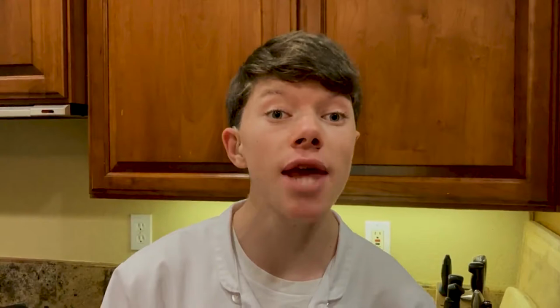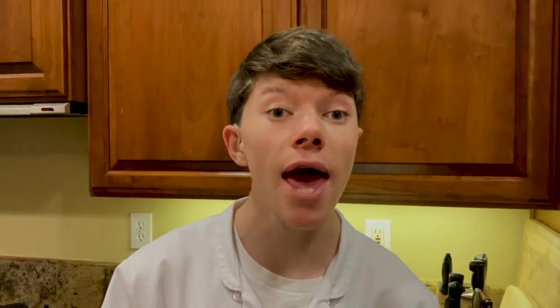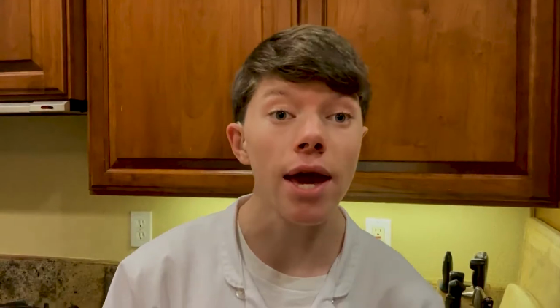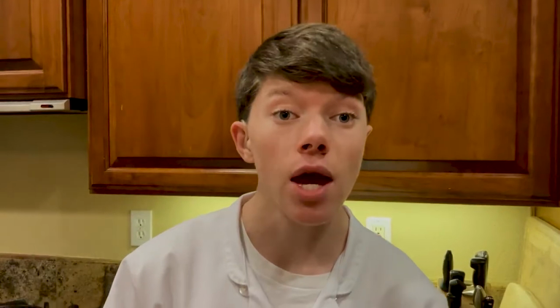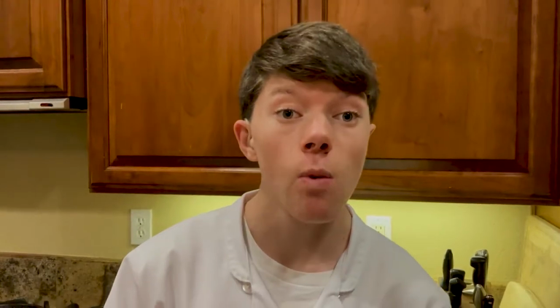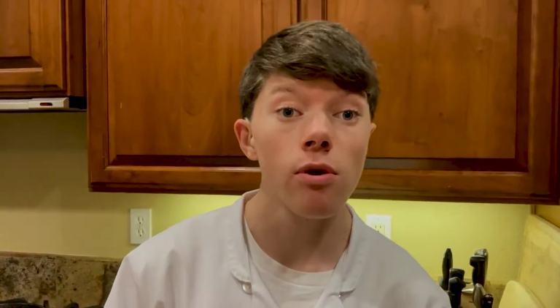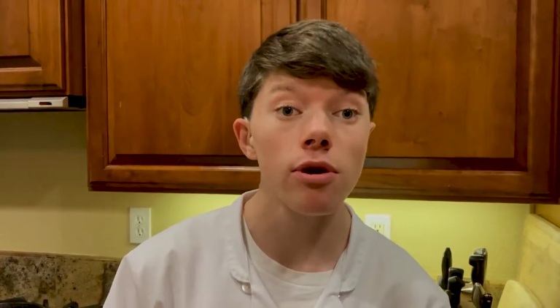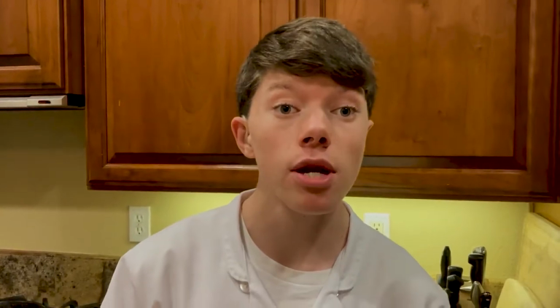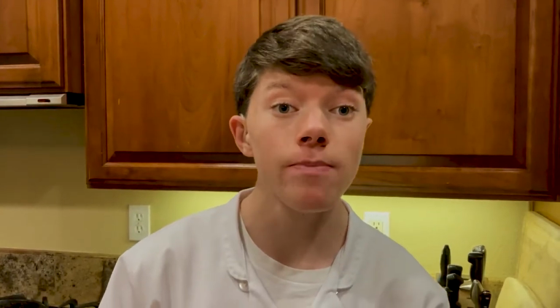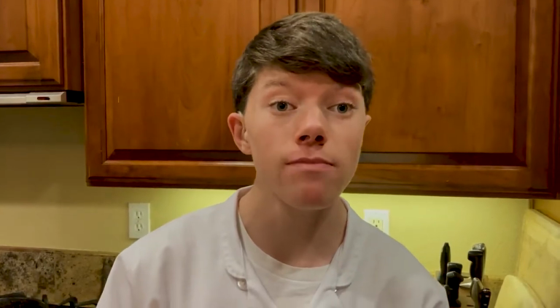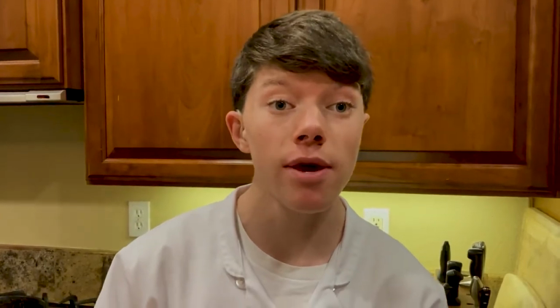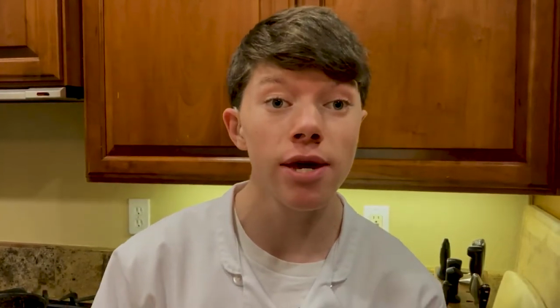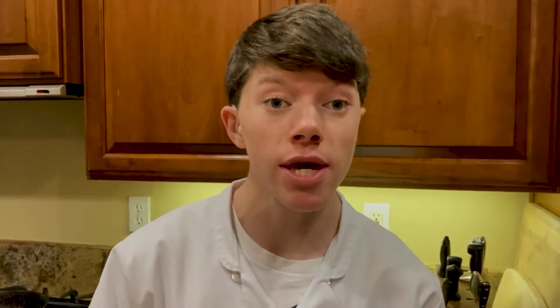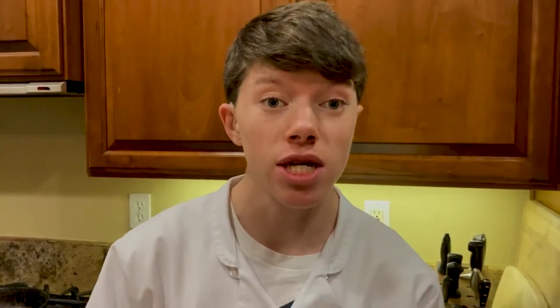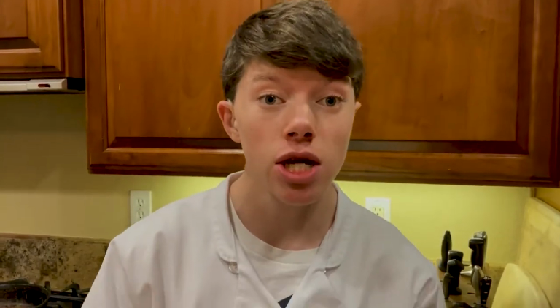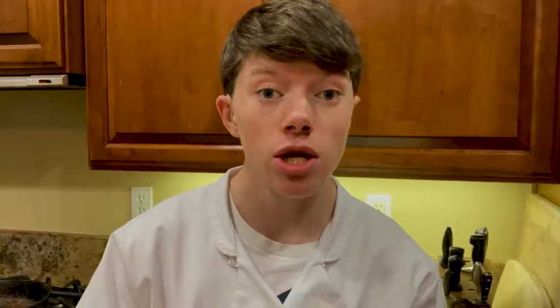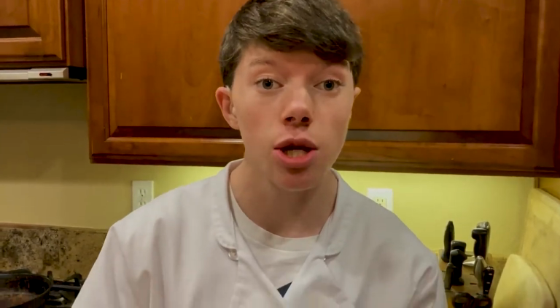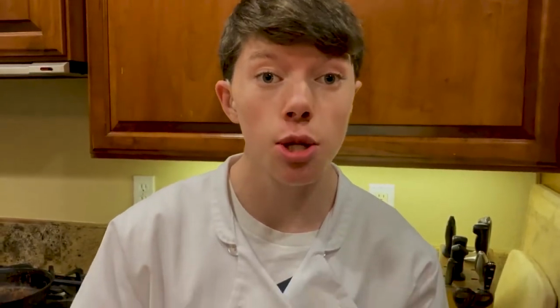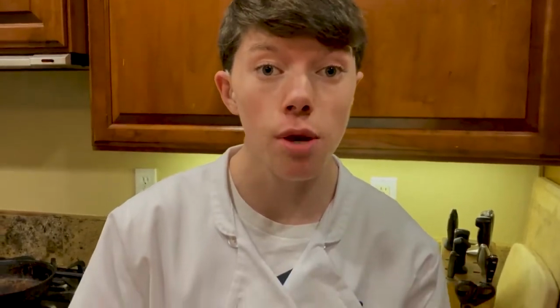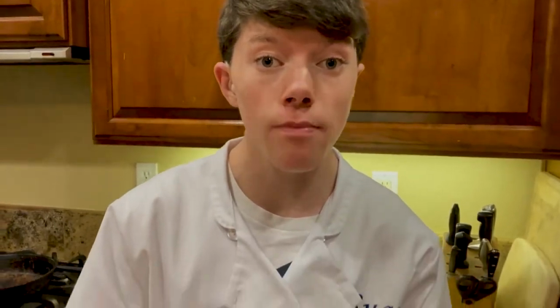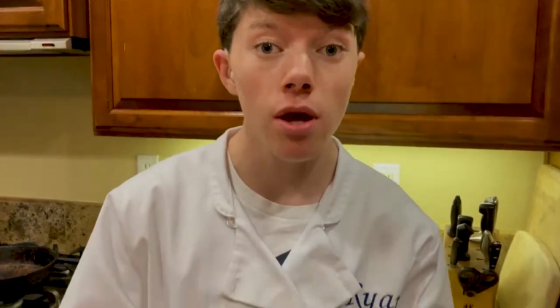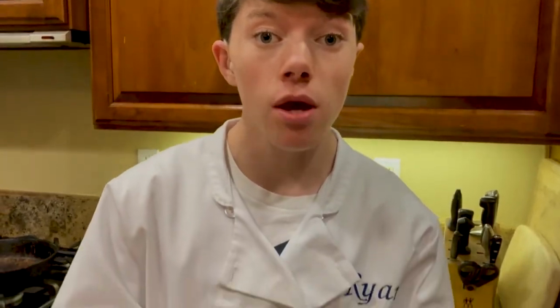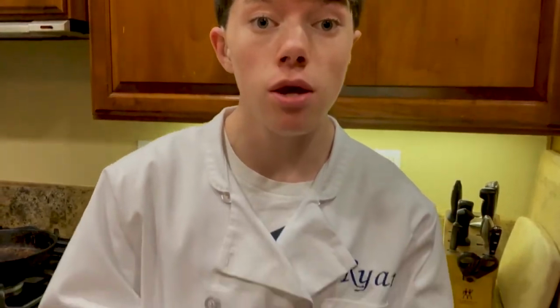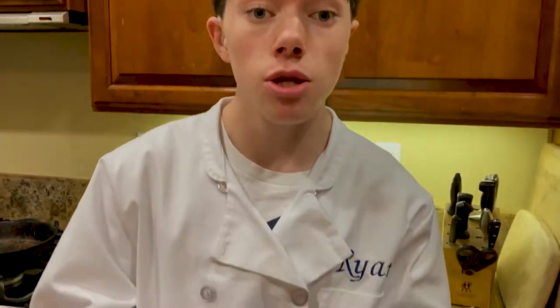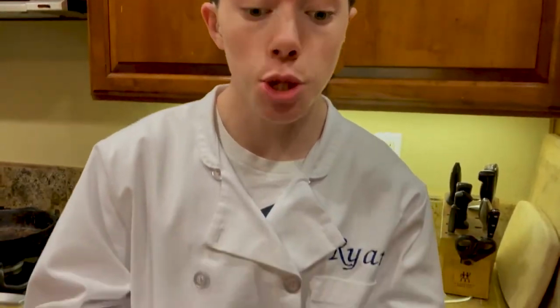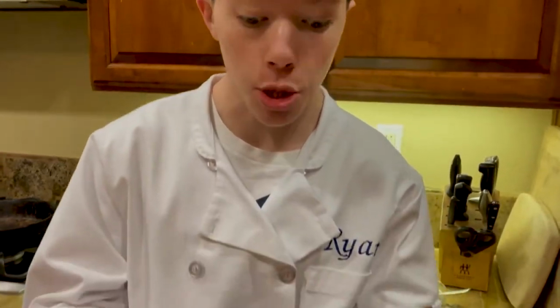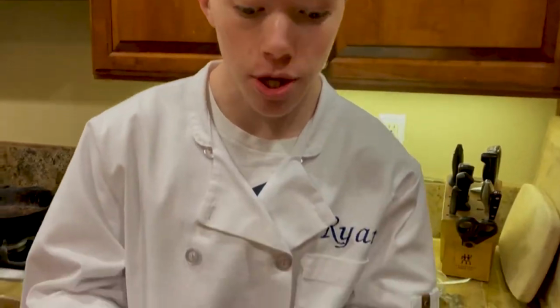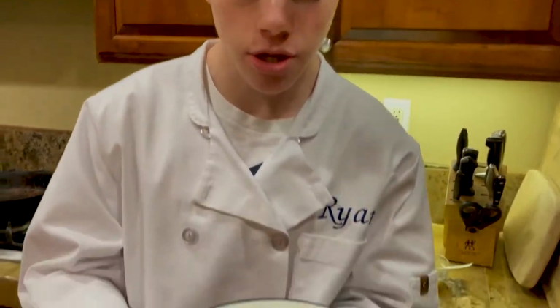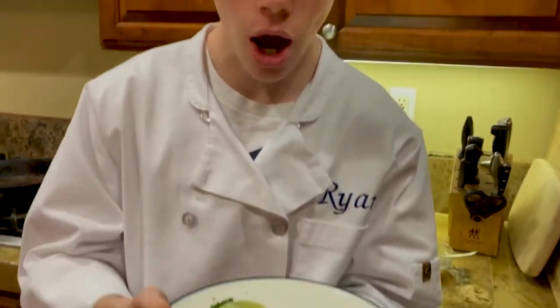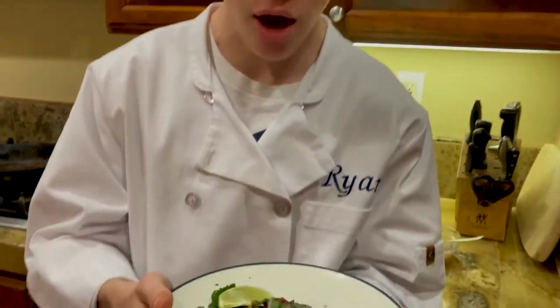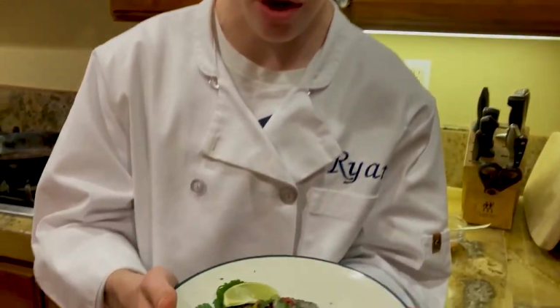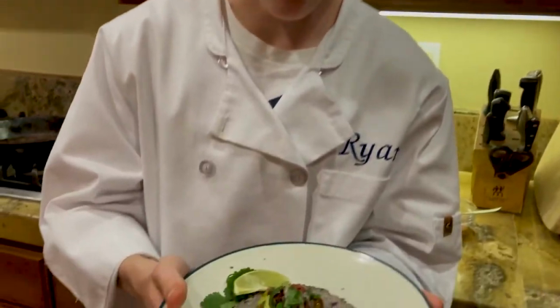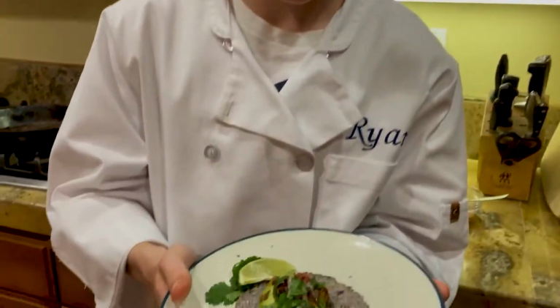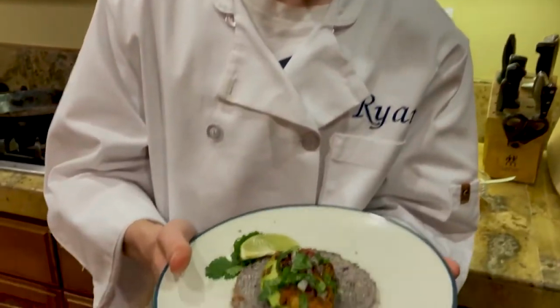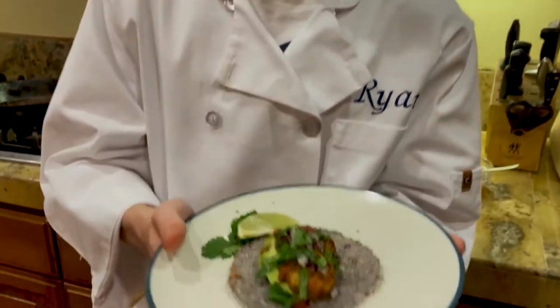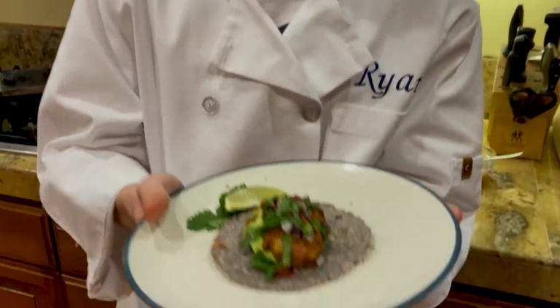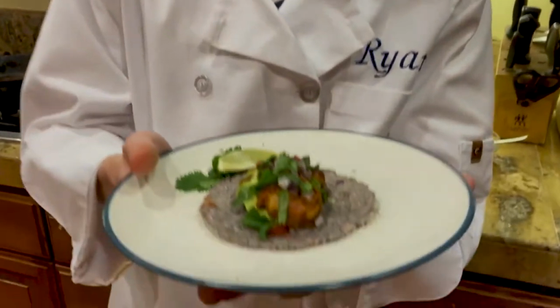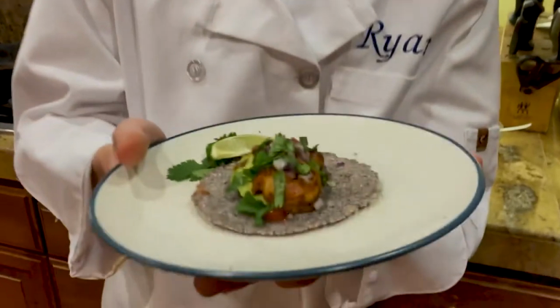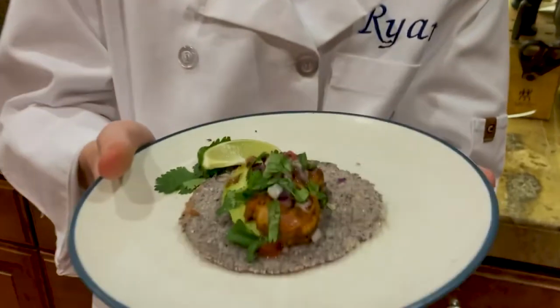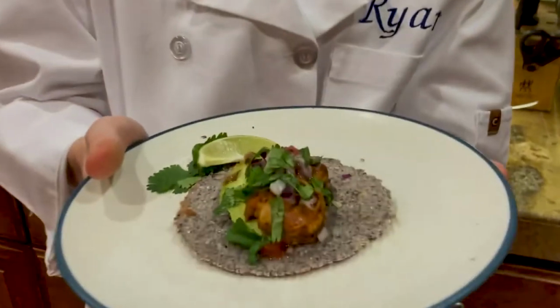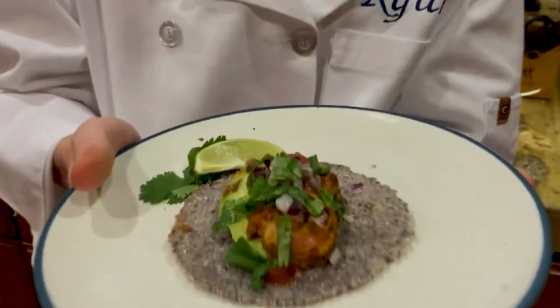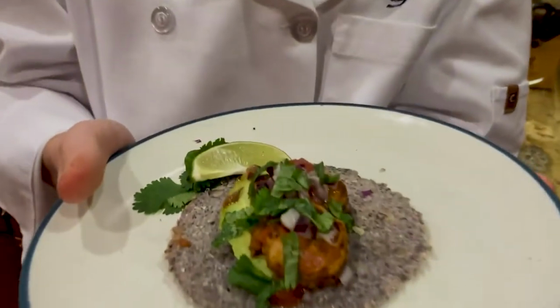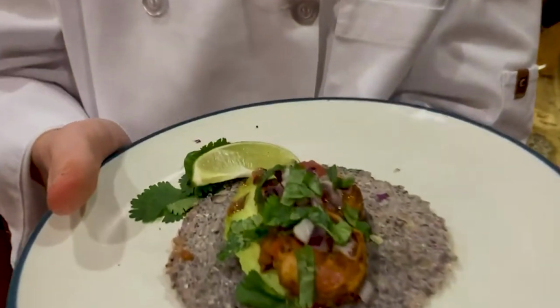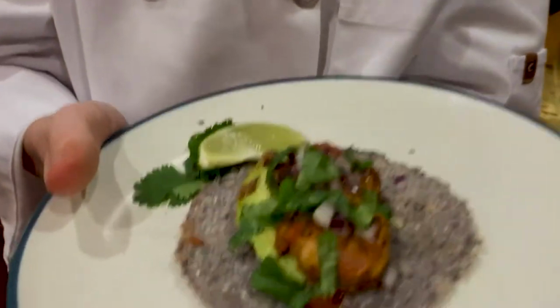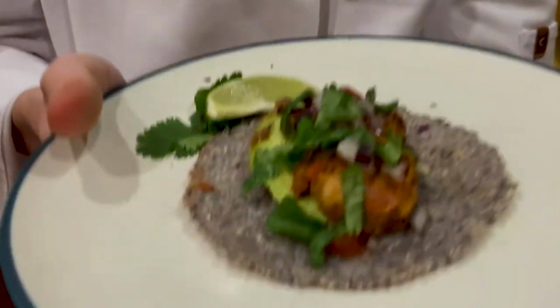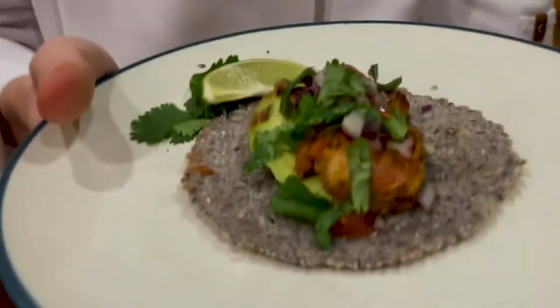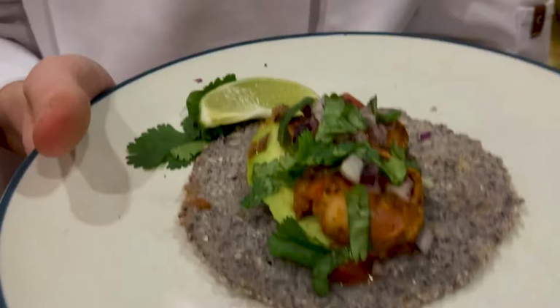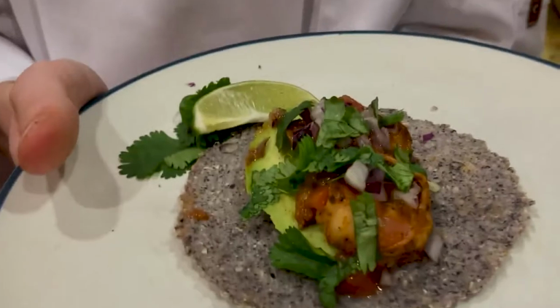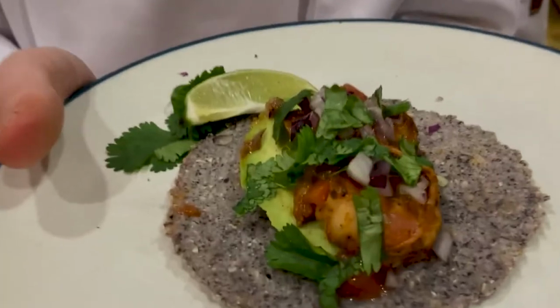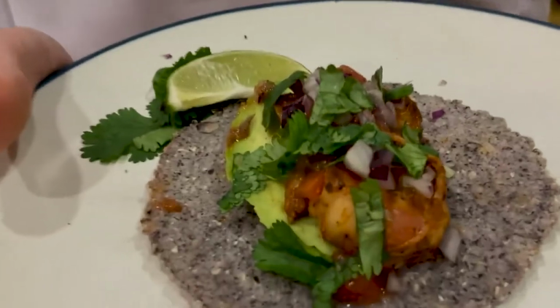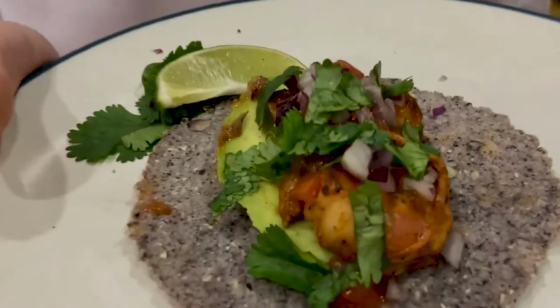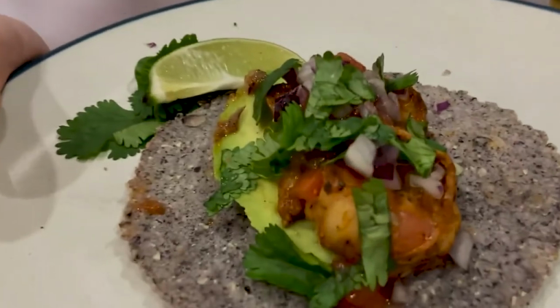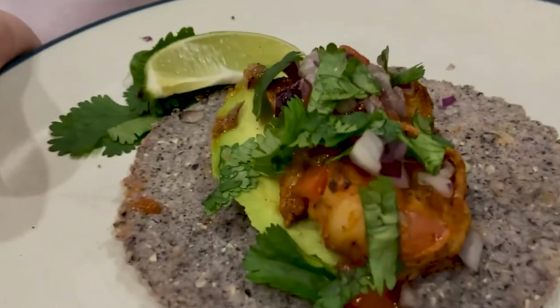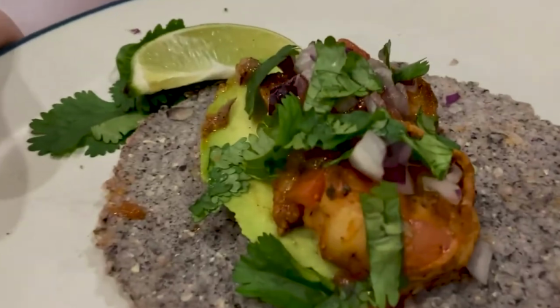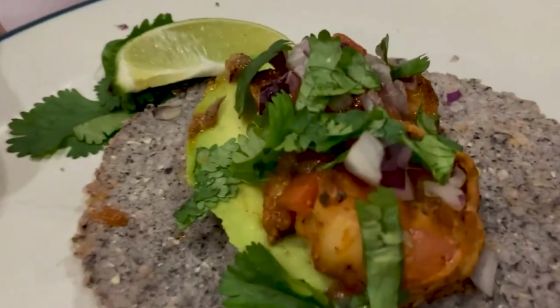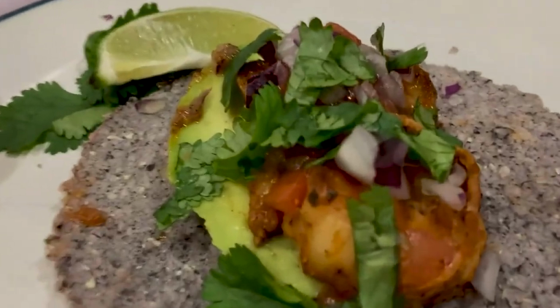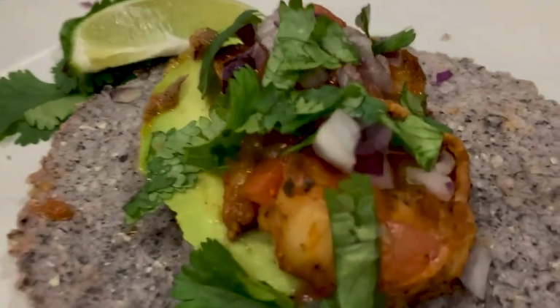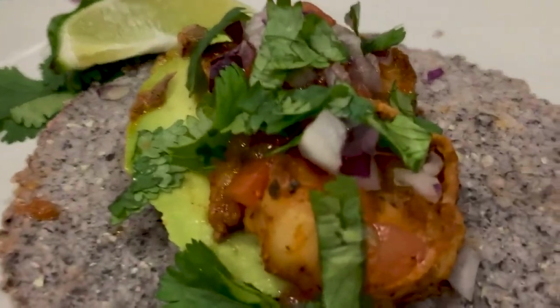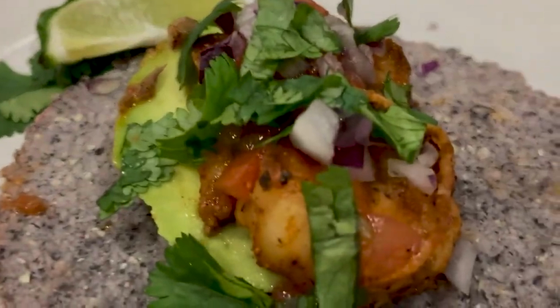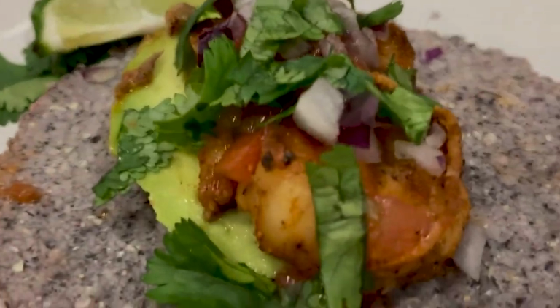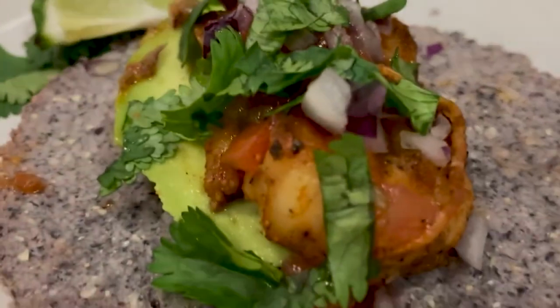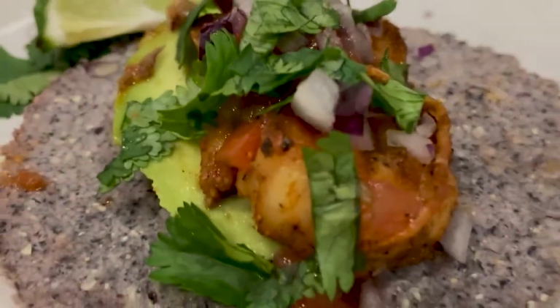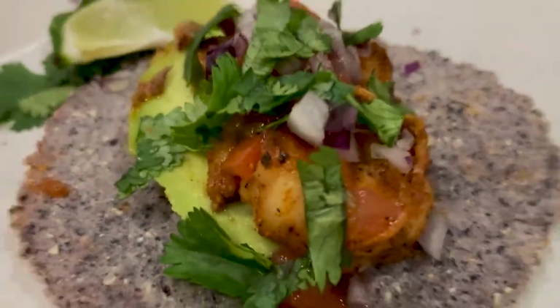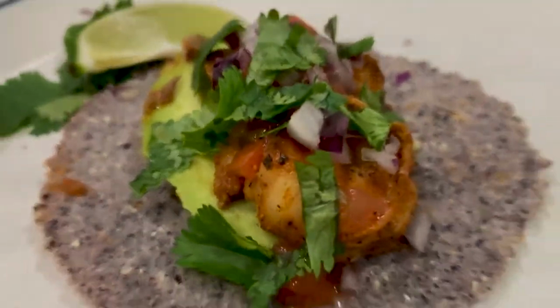Today we are going to be making shrimp street tacos with homemade blue corn tortillas.